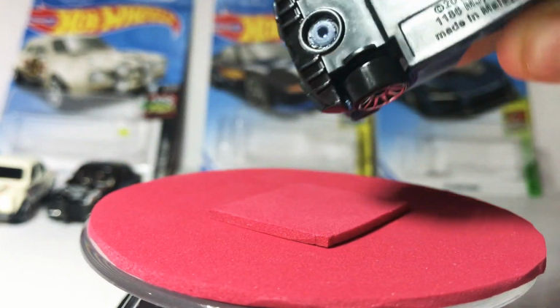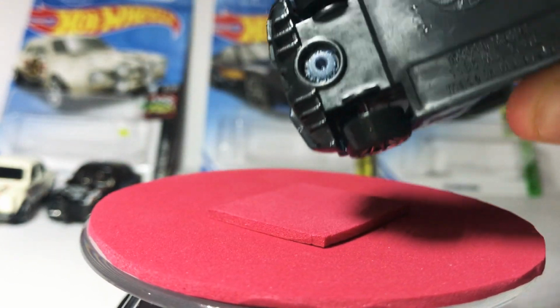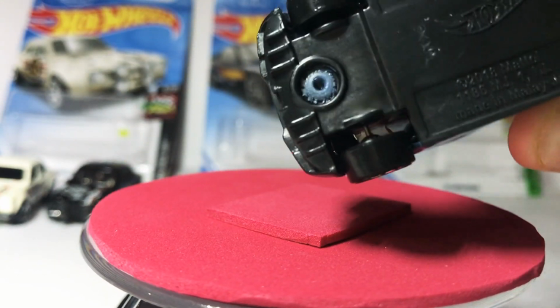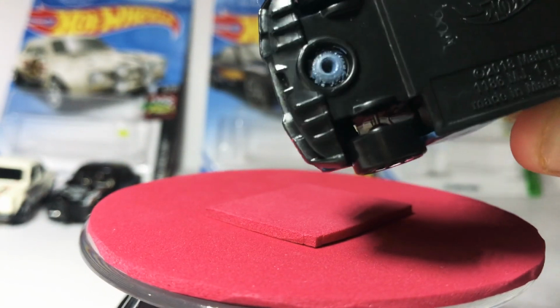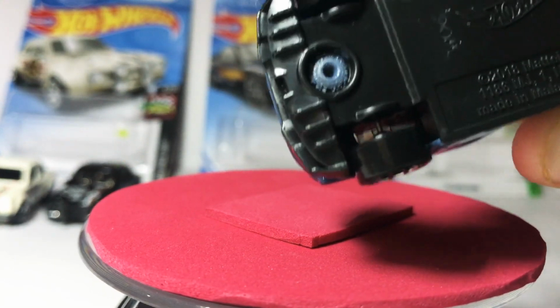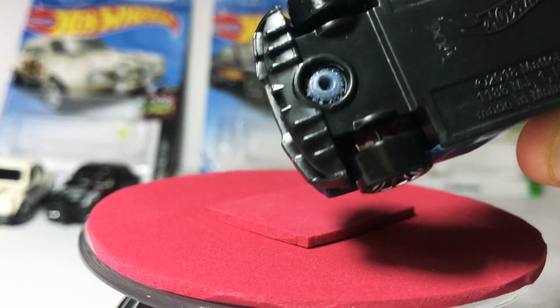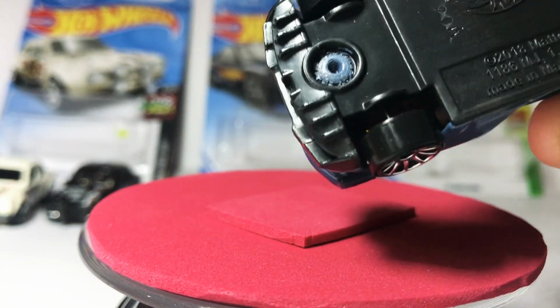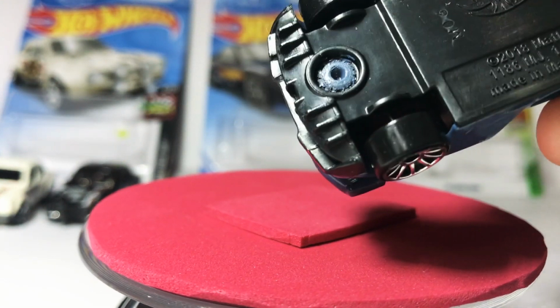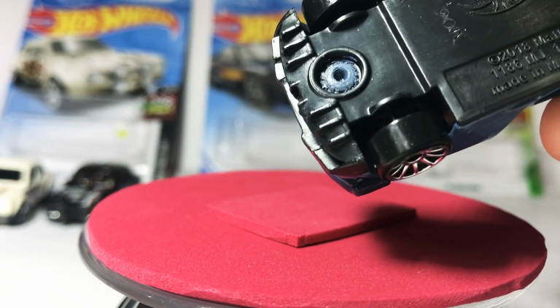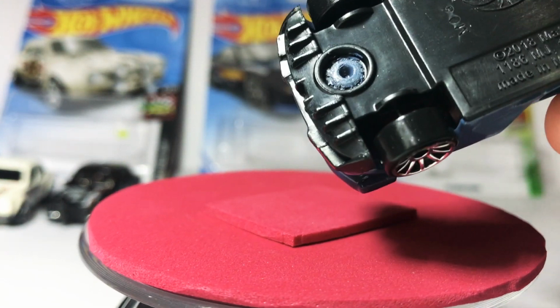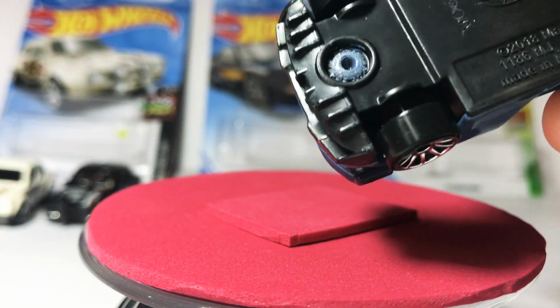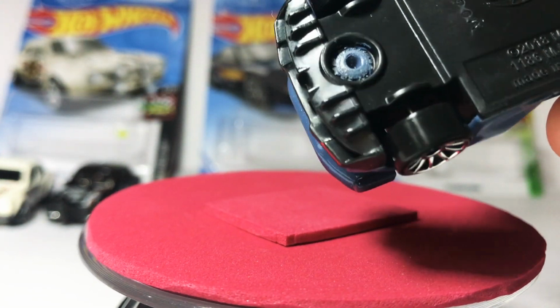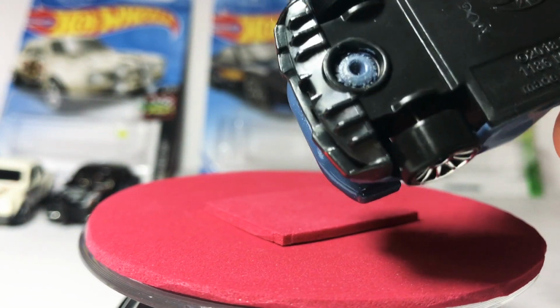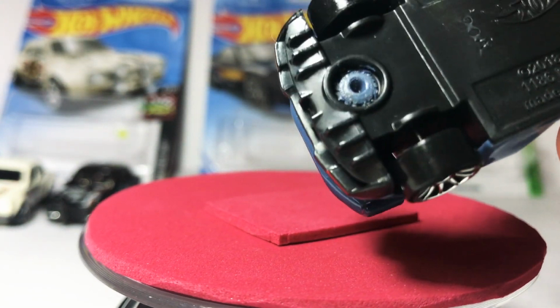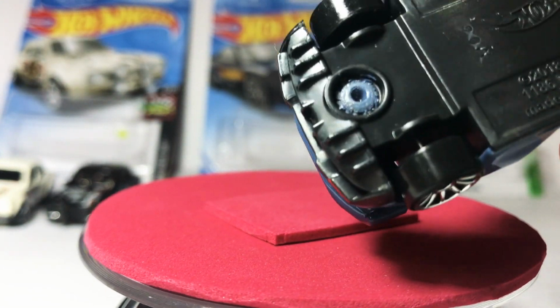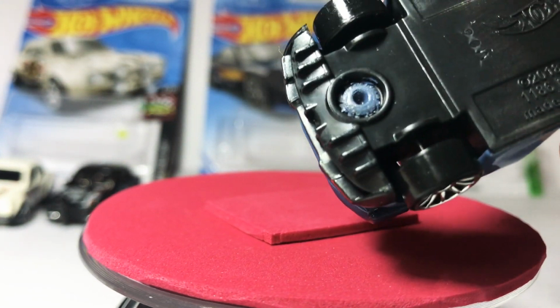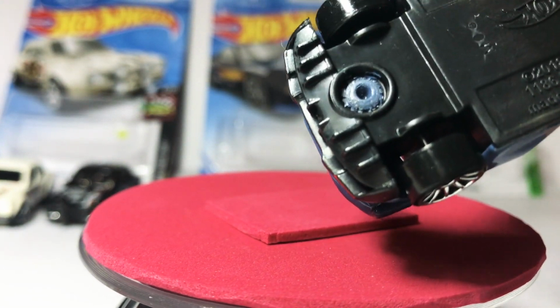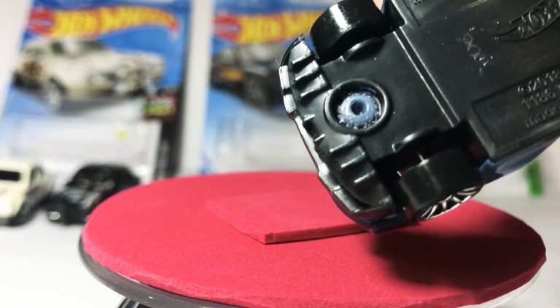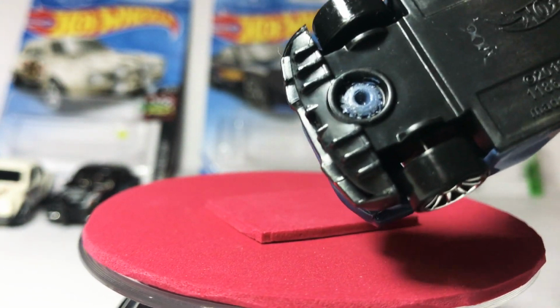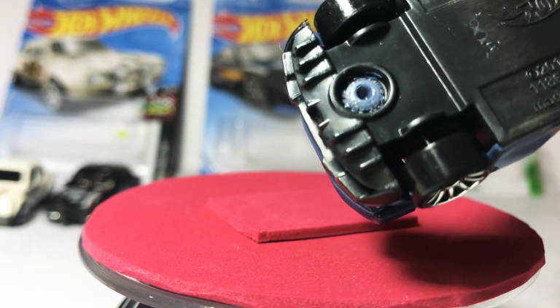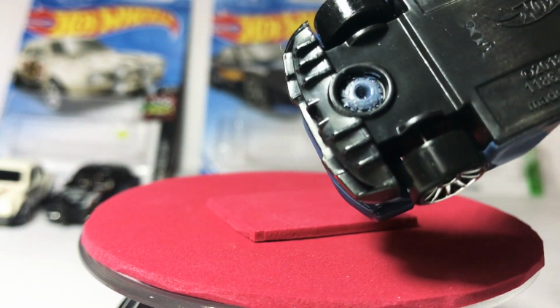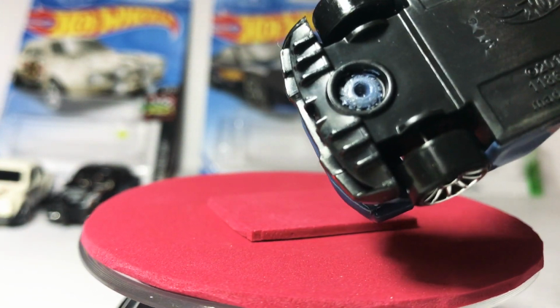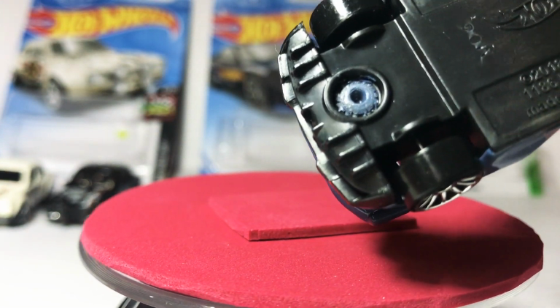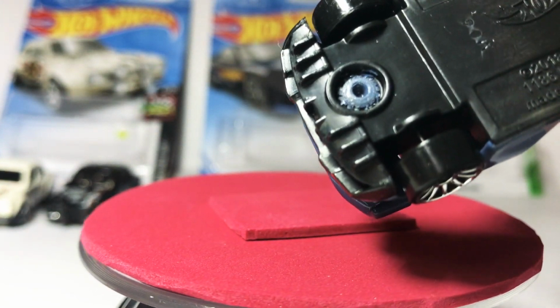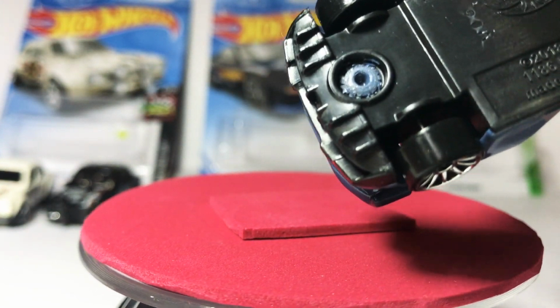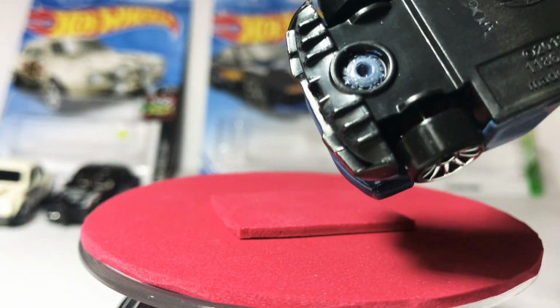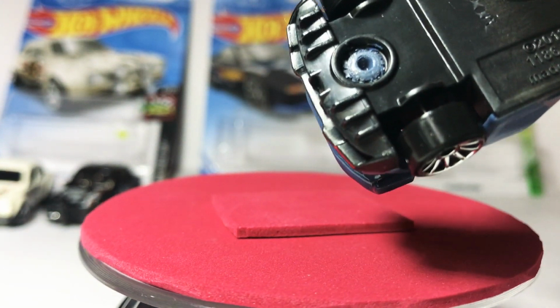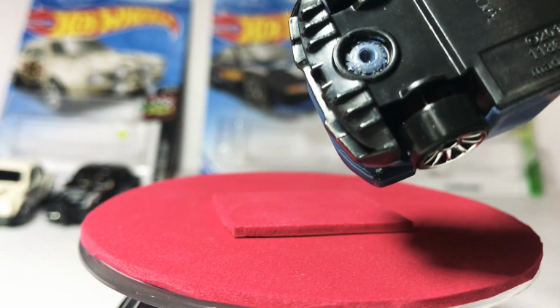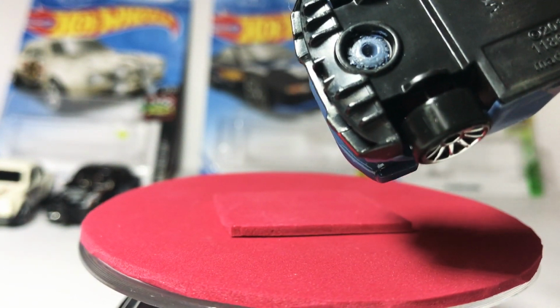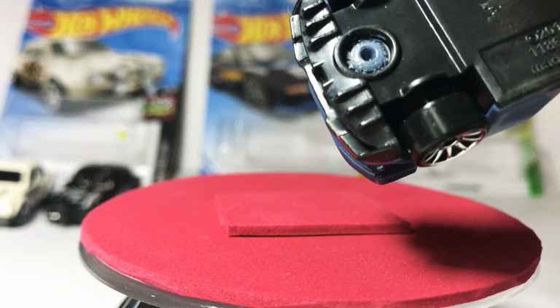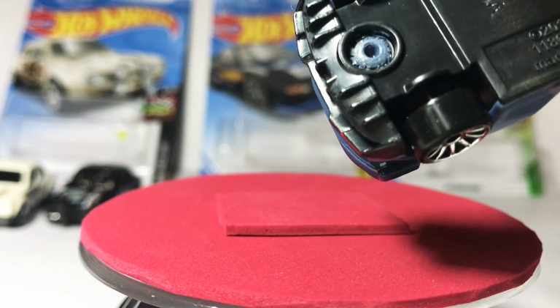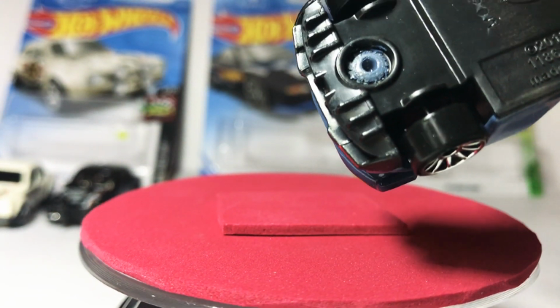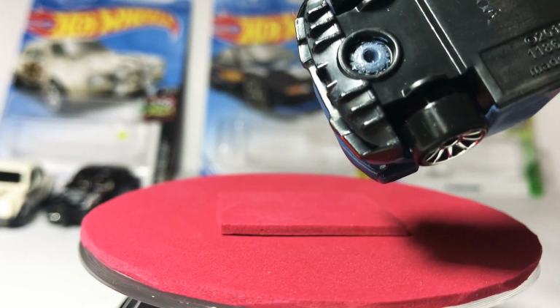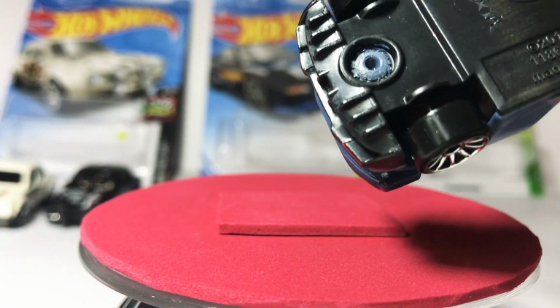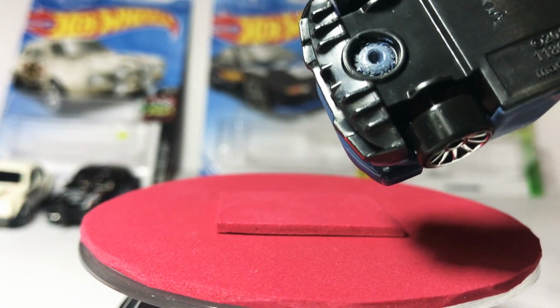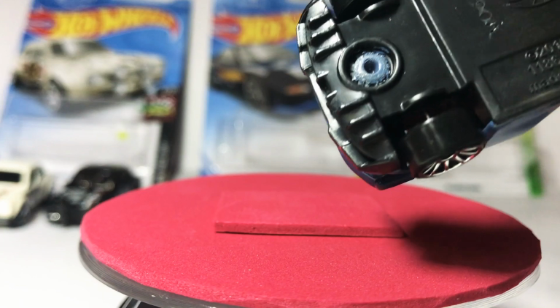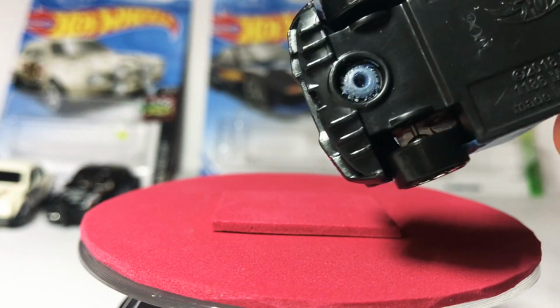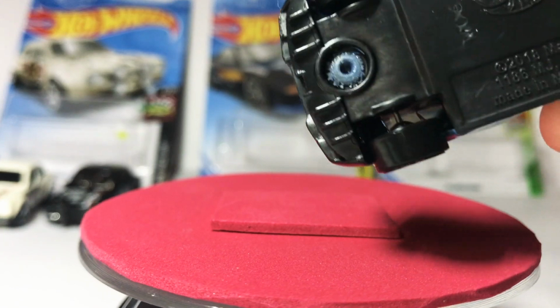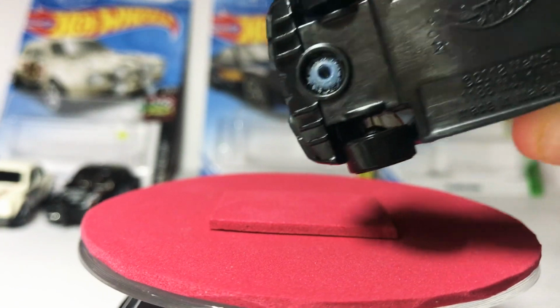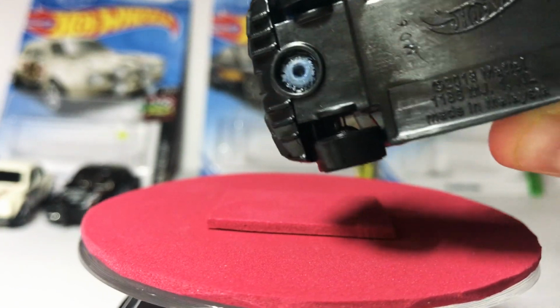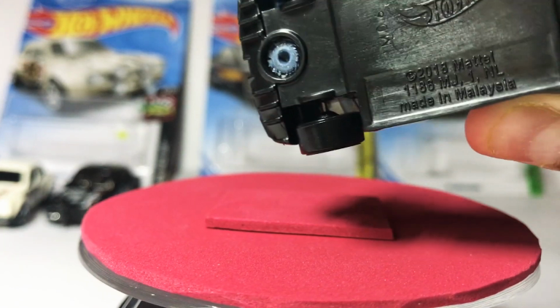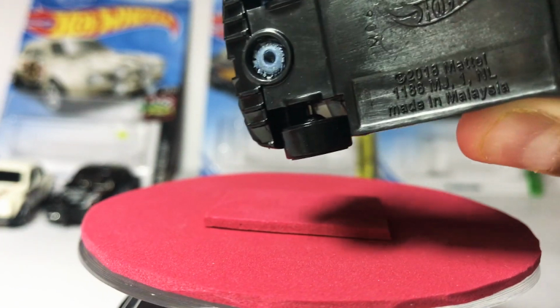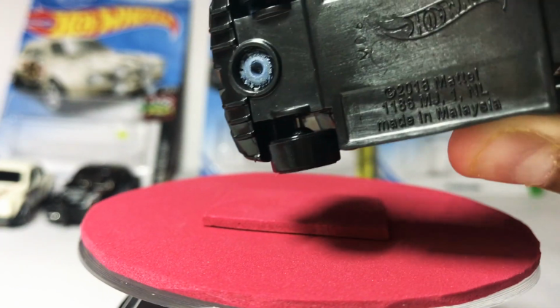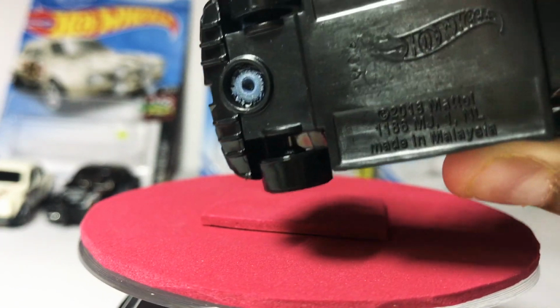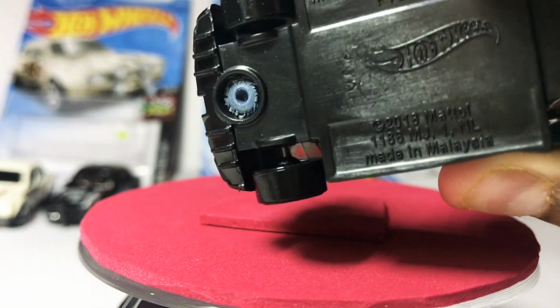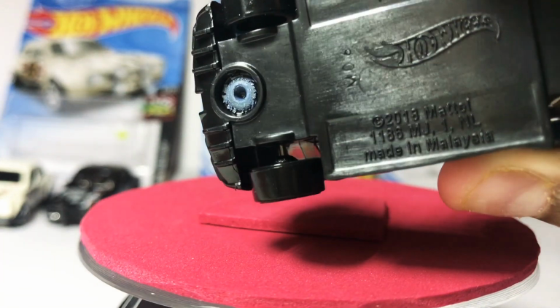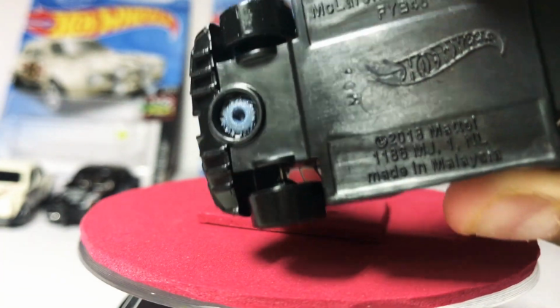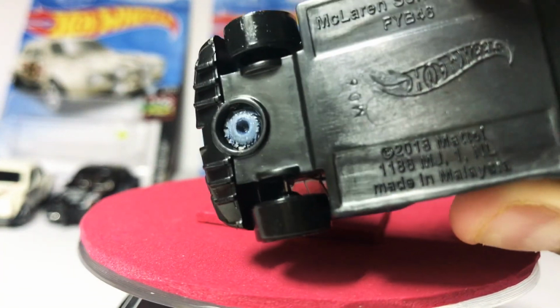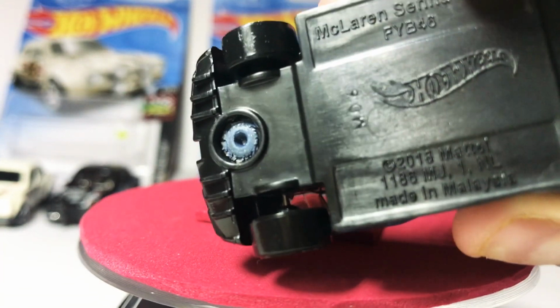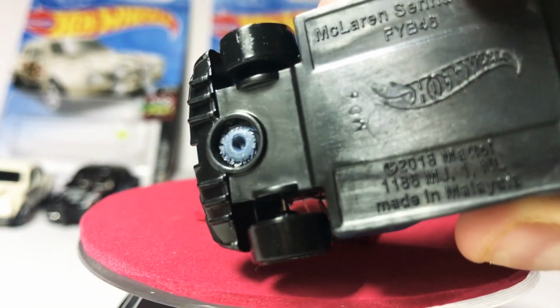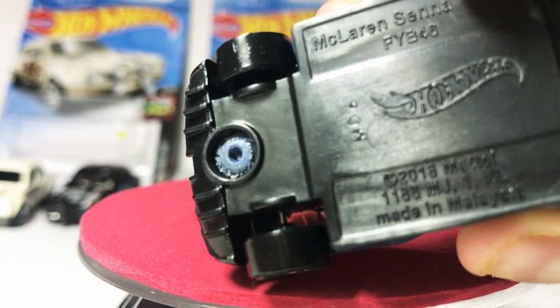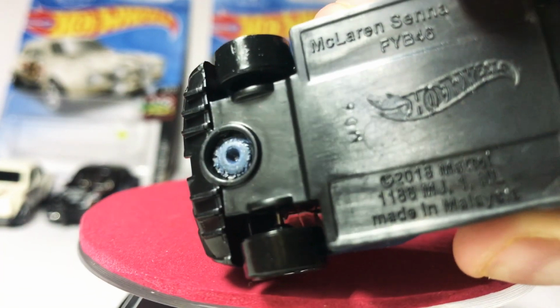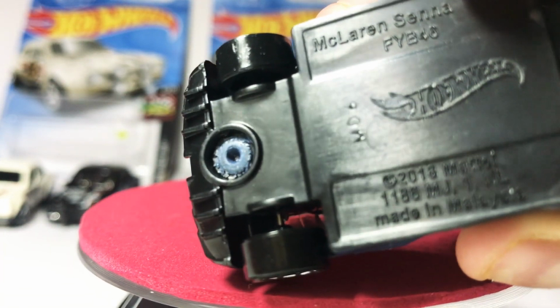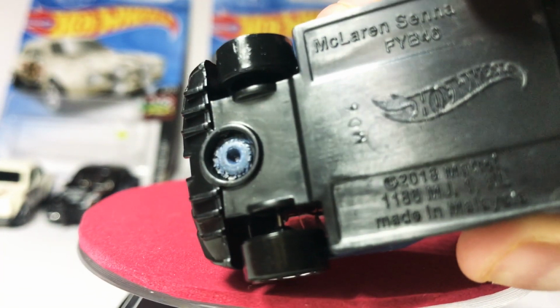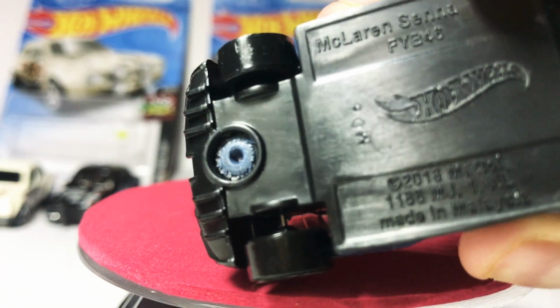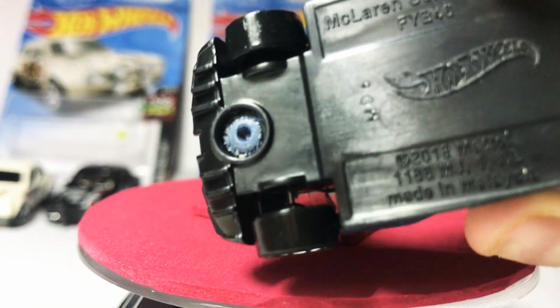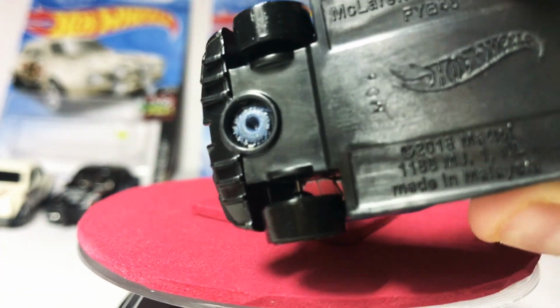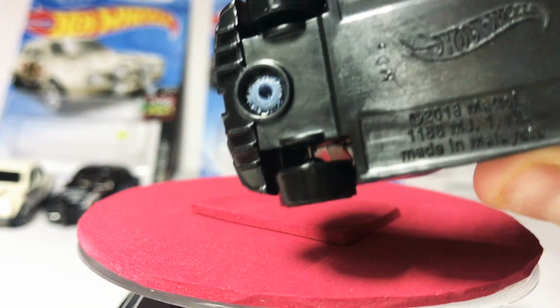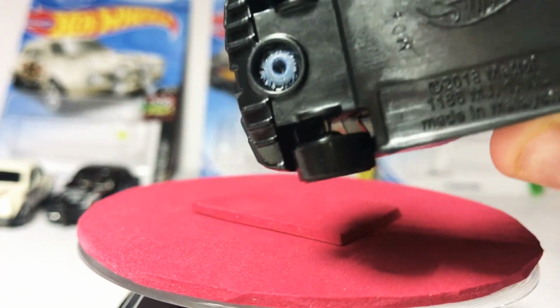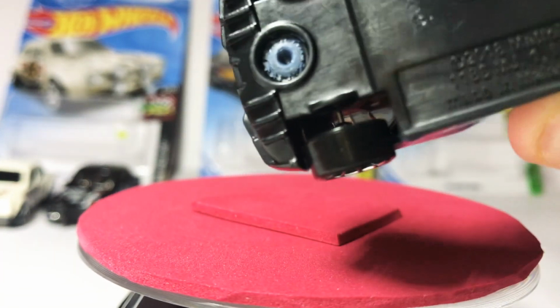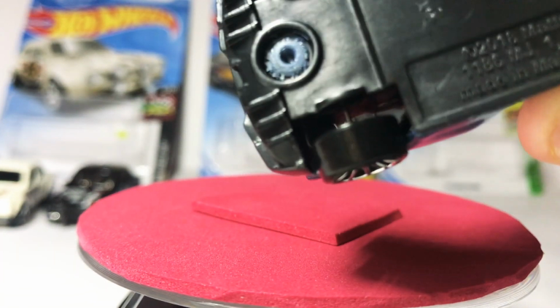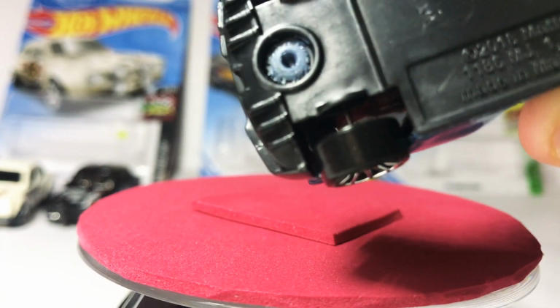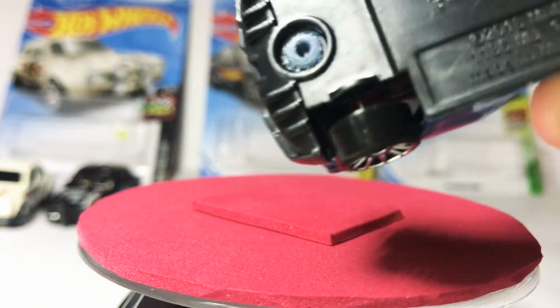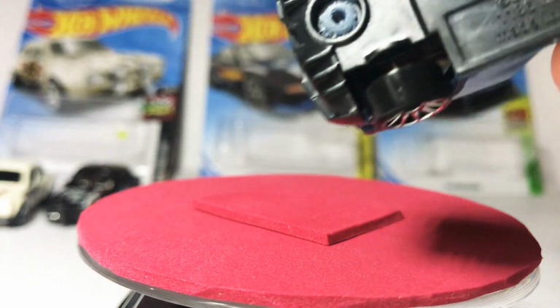And it's a 2018 Mattel, made in Malaysia. New release.